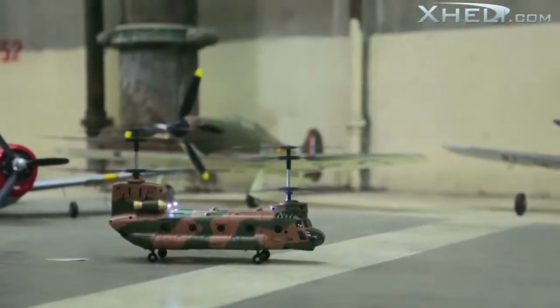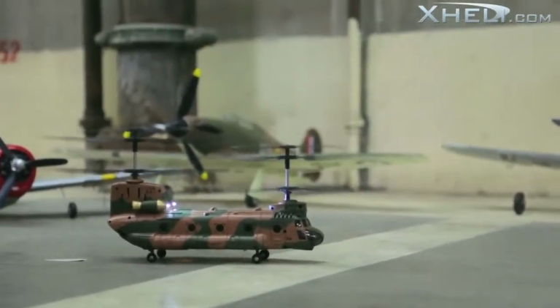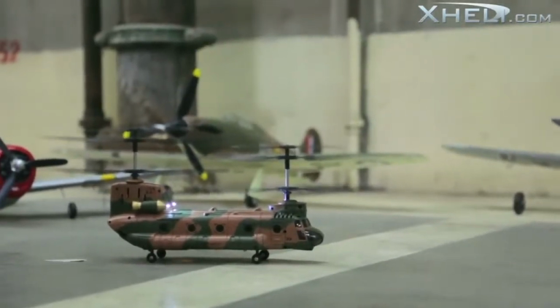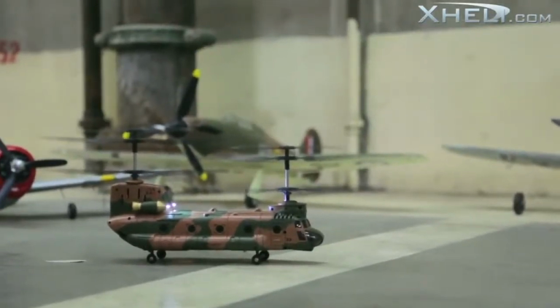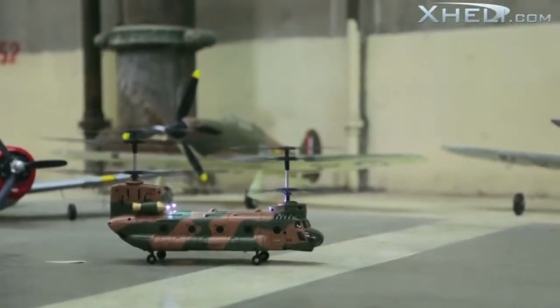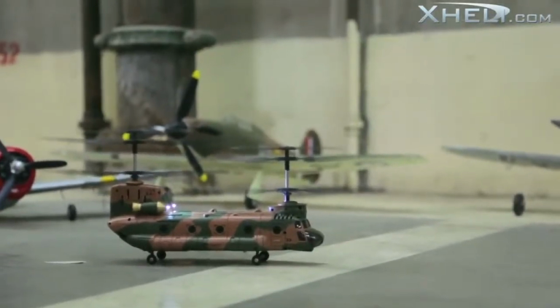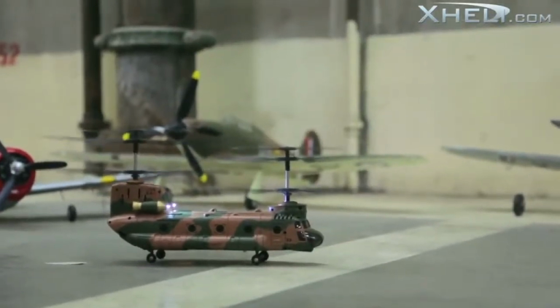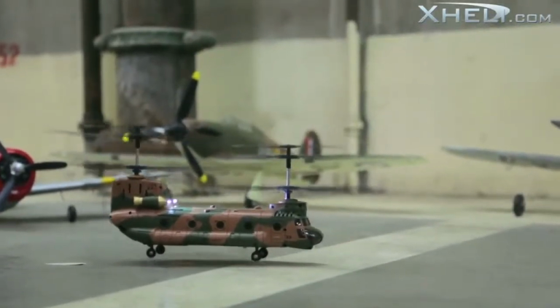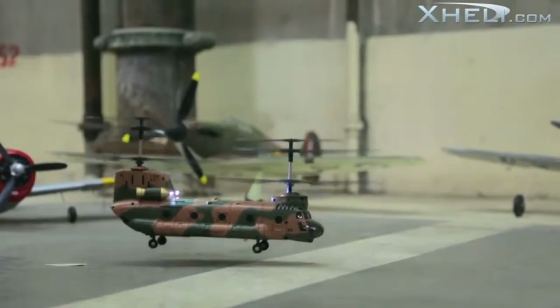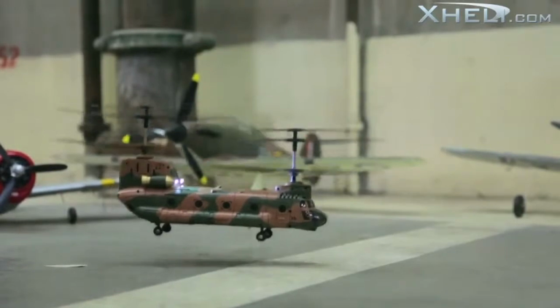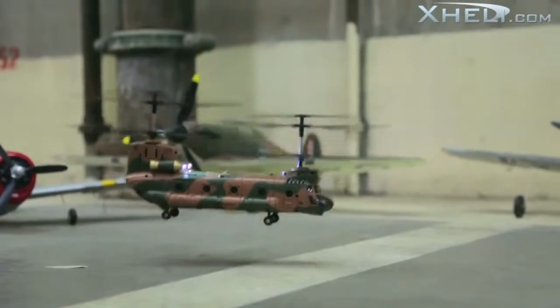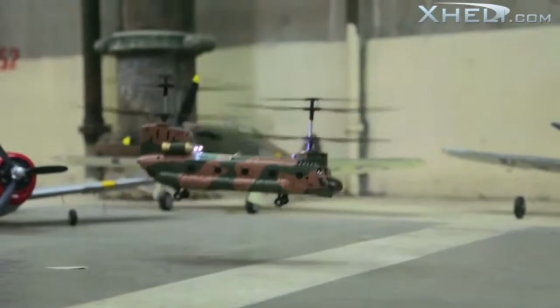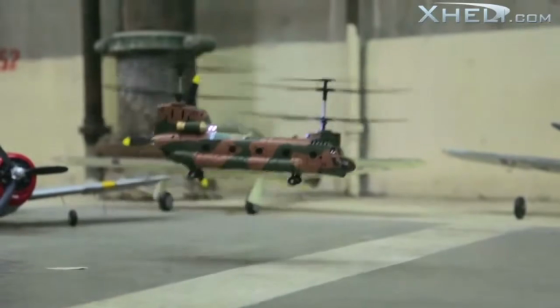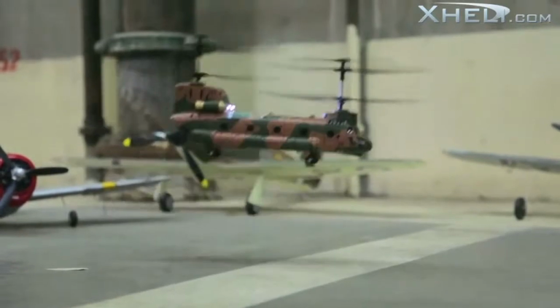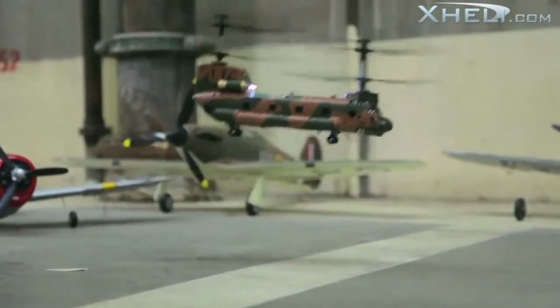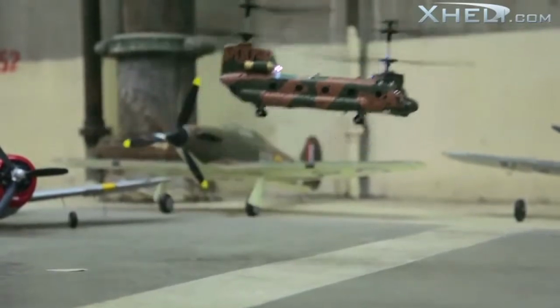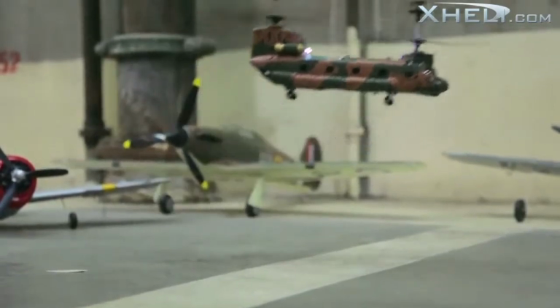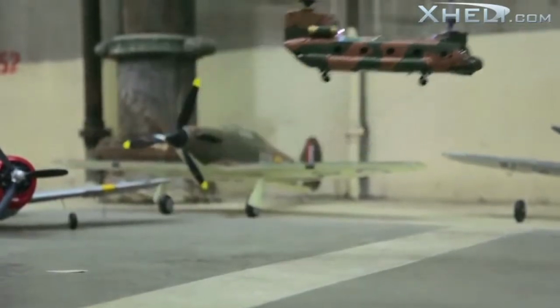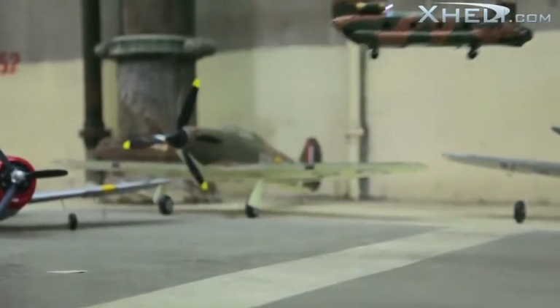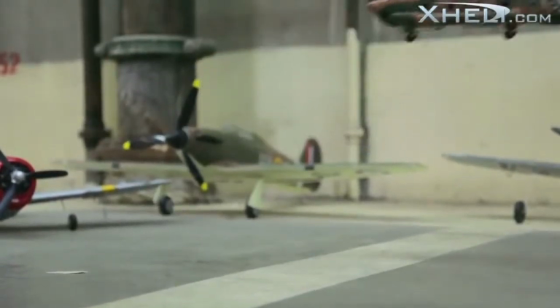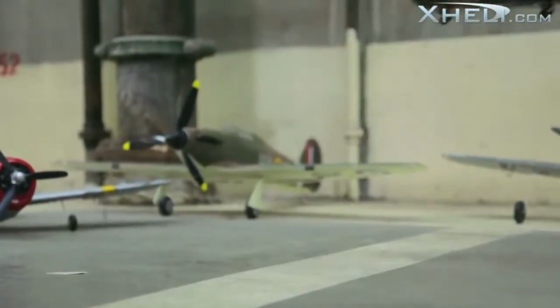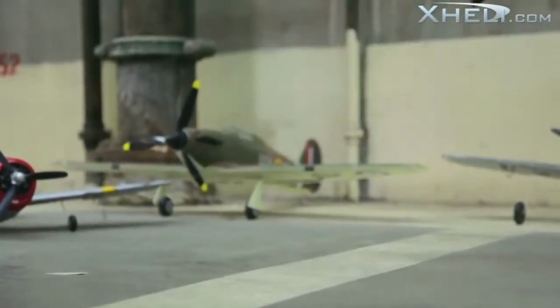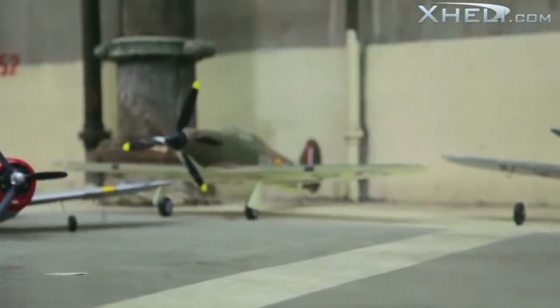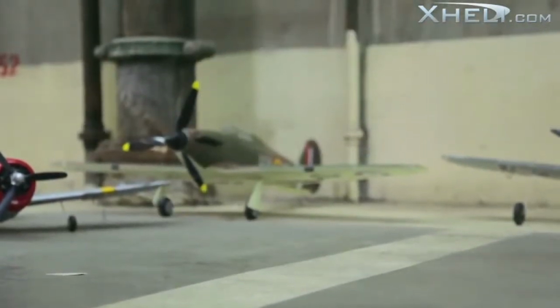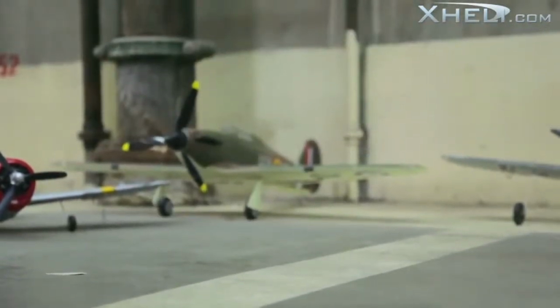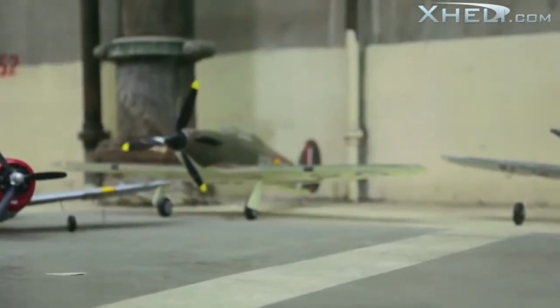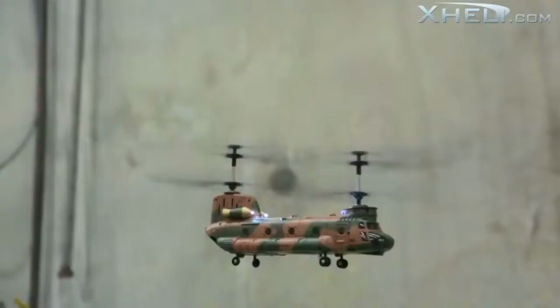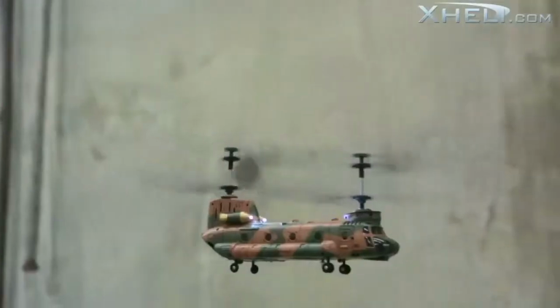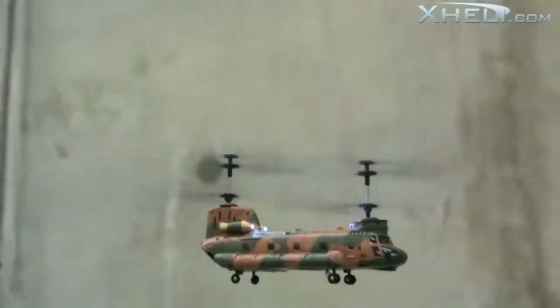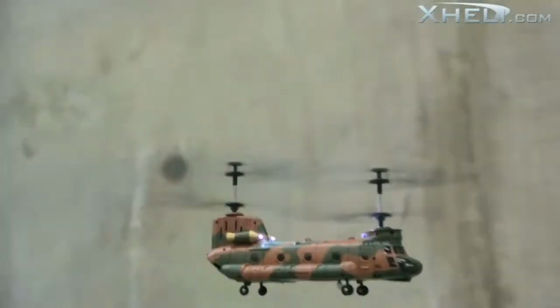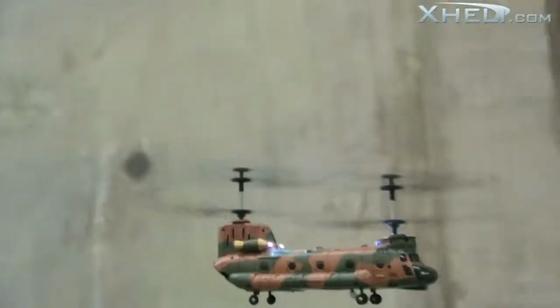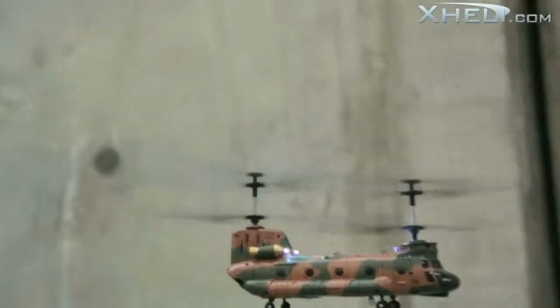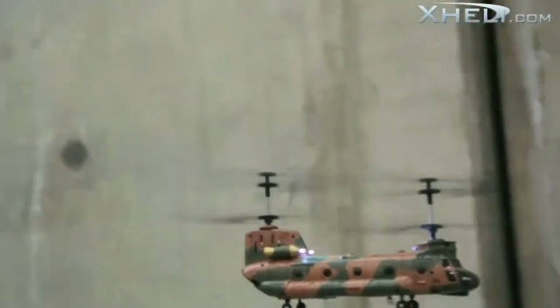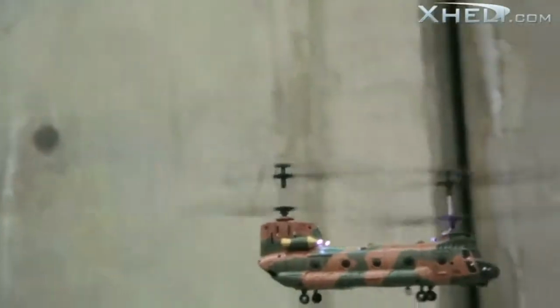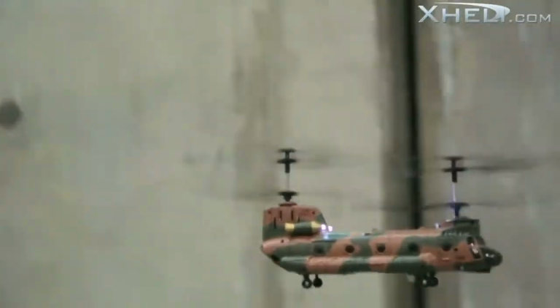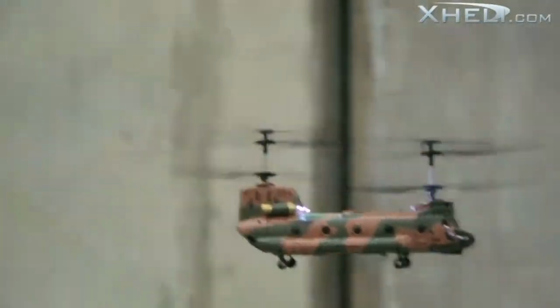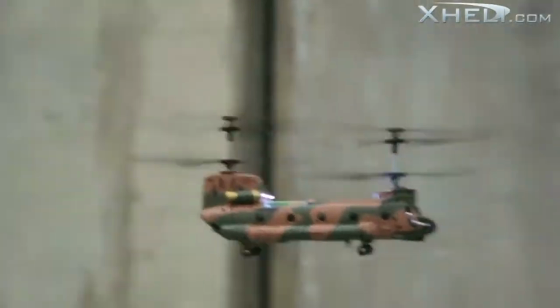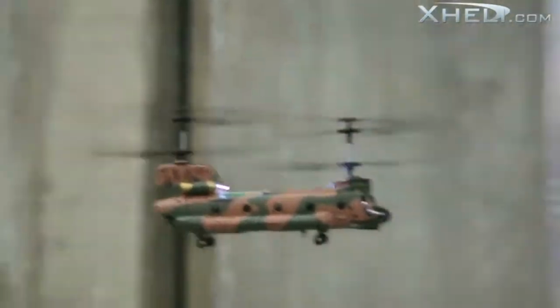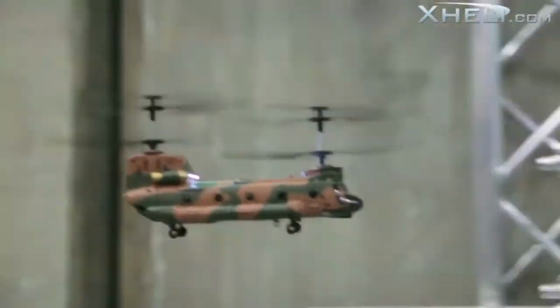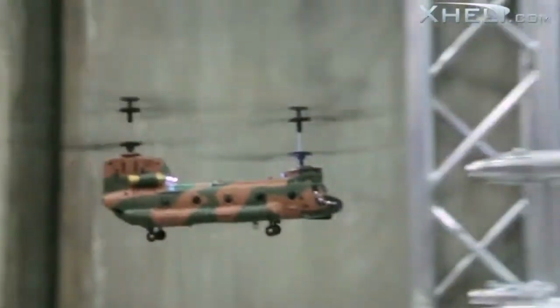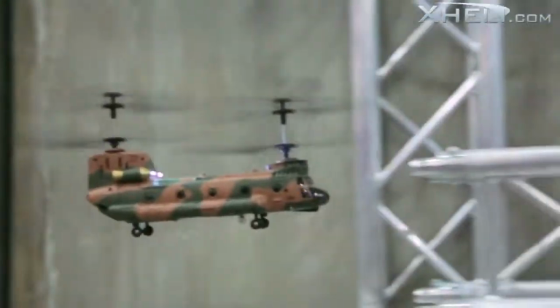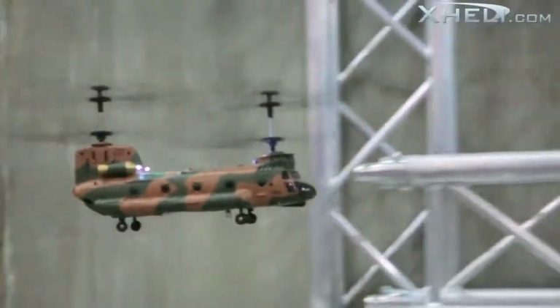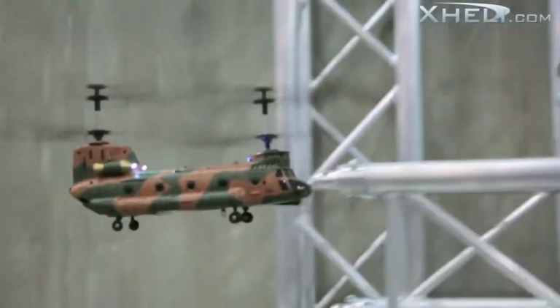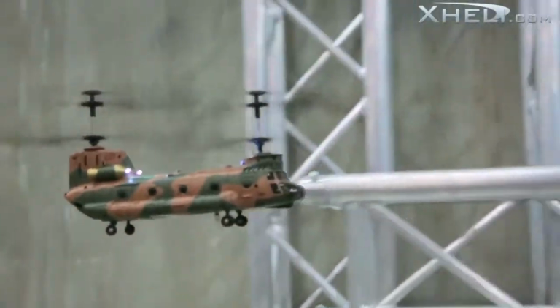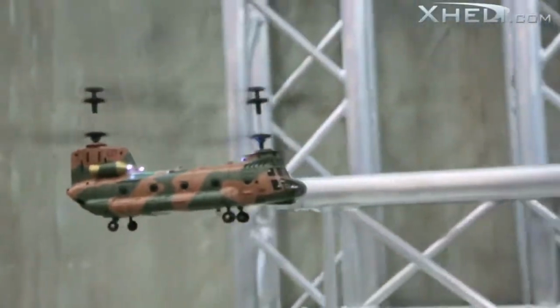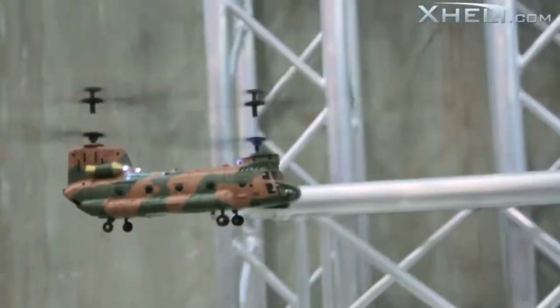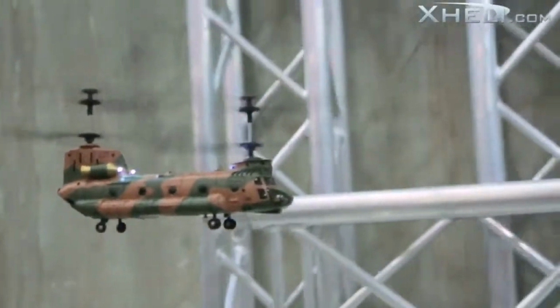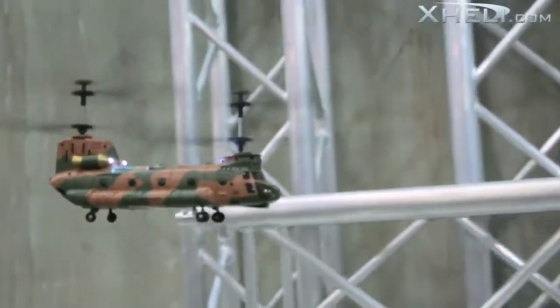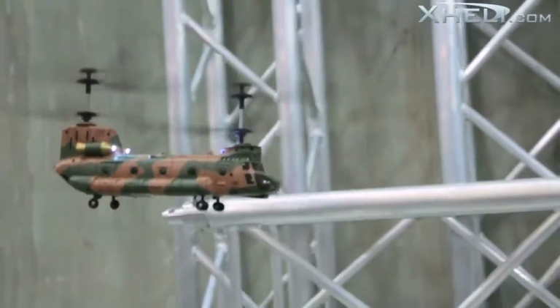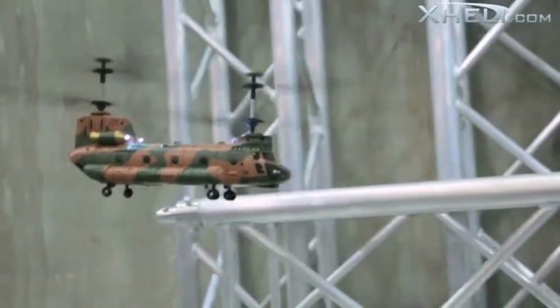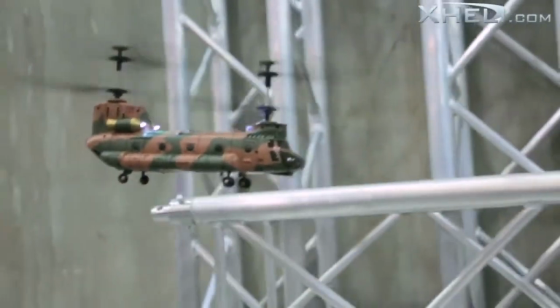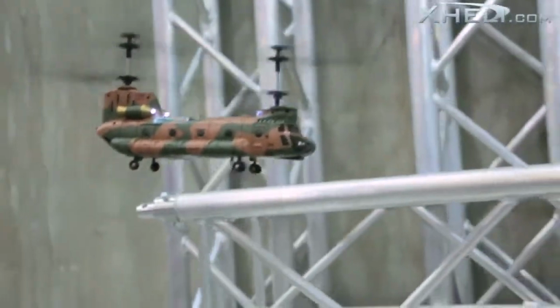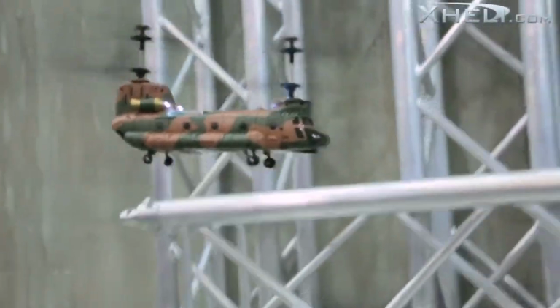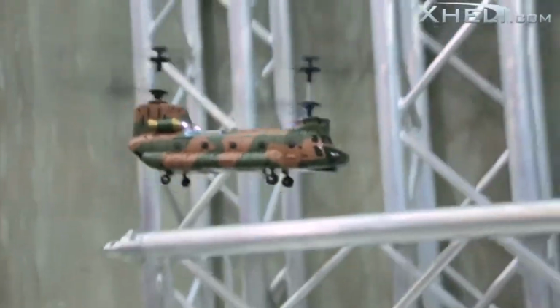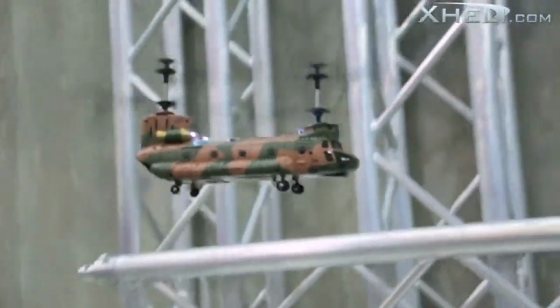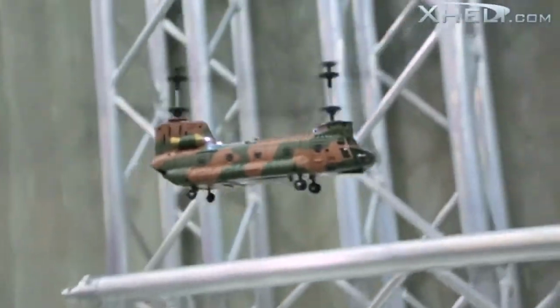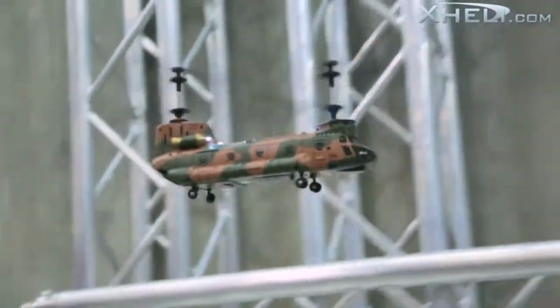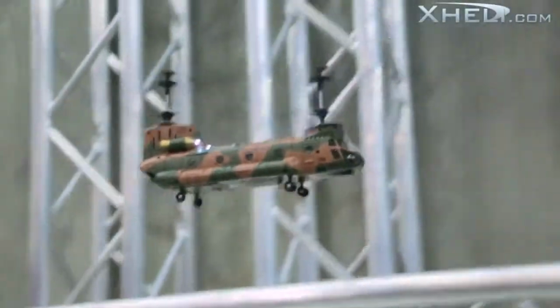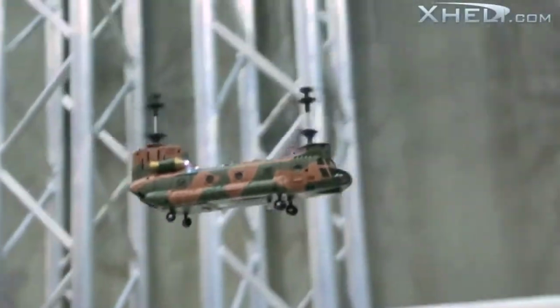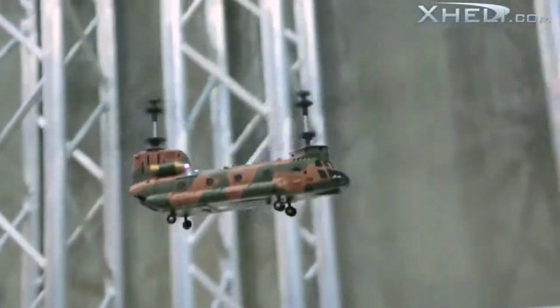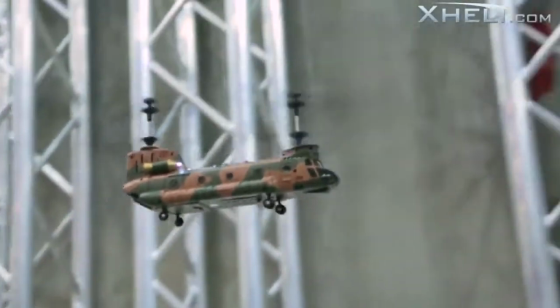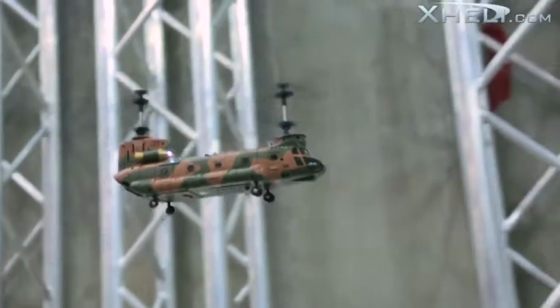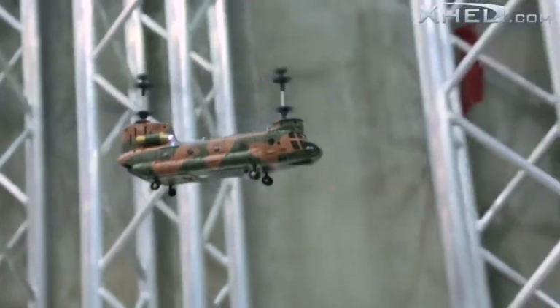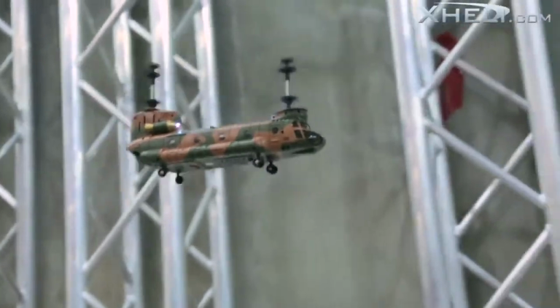Like most 3-channel helis, the dual coaxial rotors and built-in gyro on this heli will deliver a smooth takeoff and stable flight.